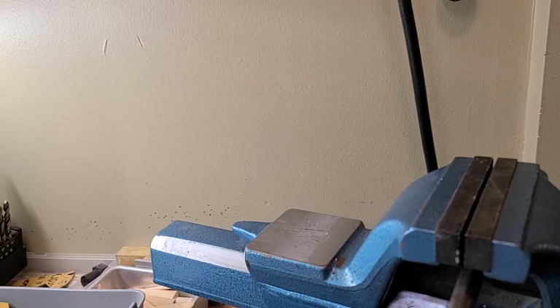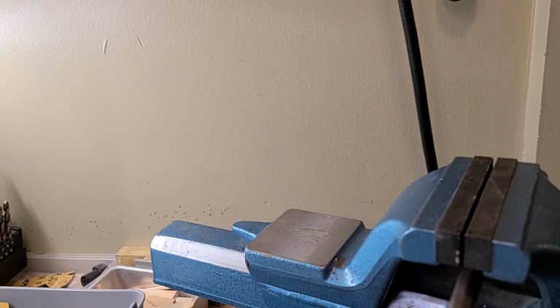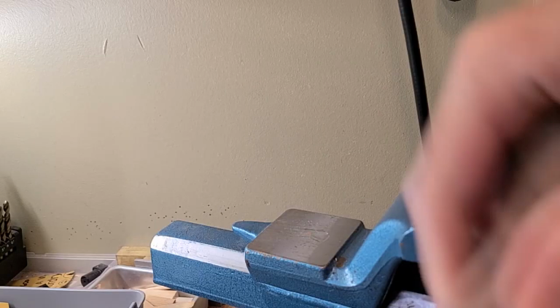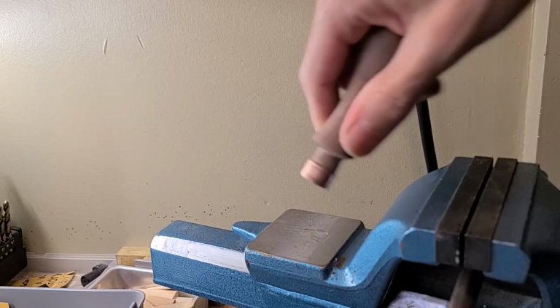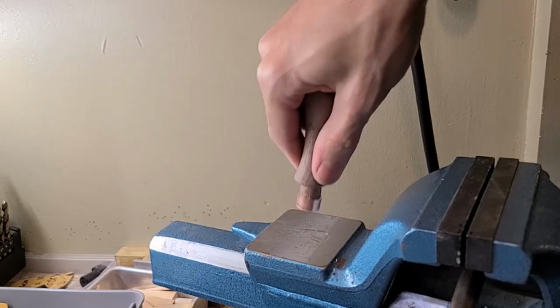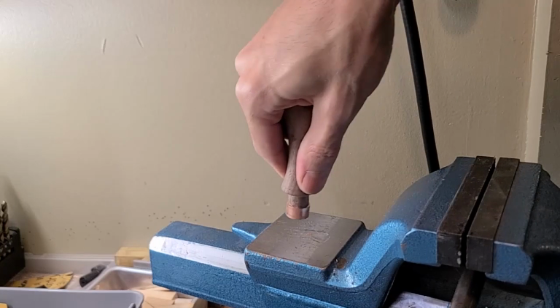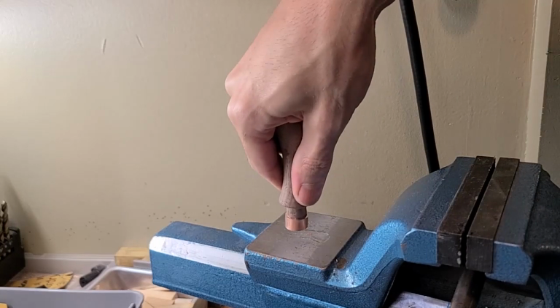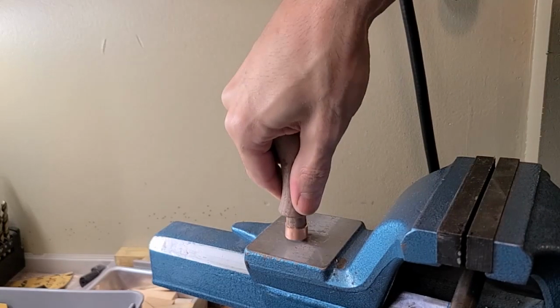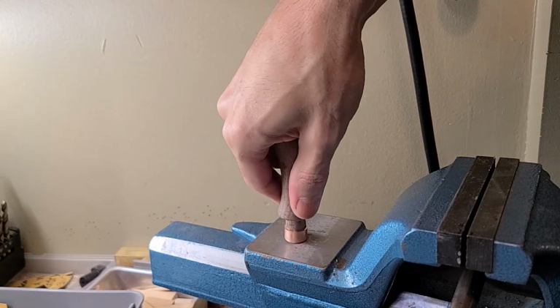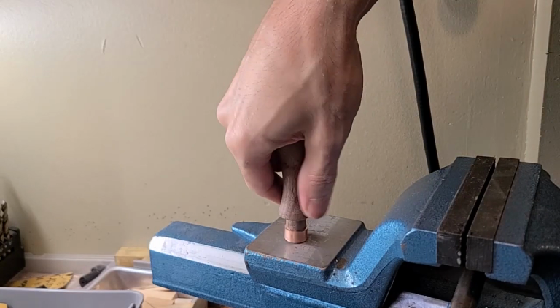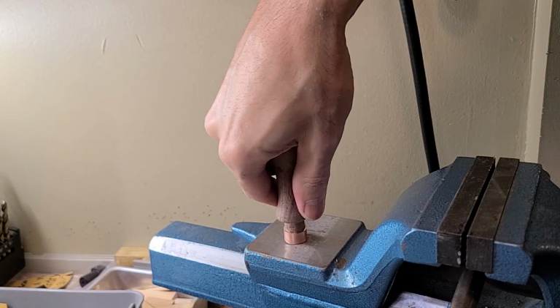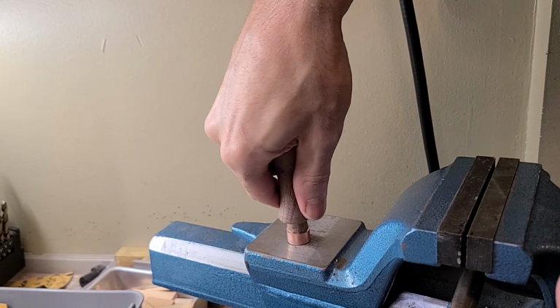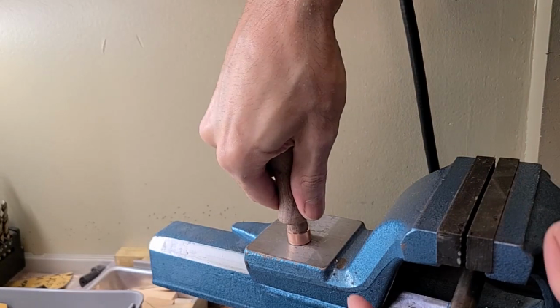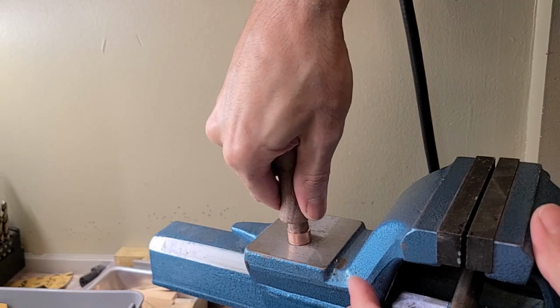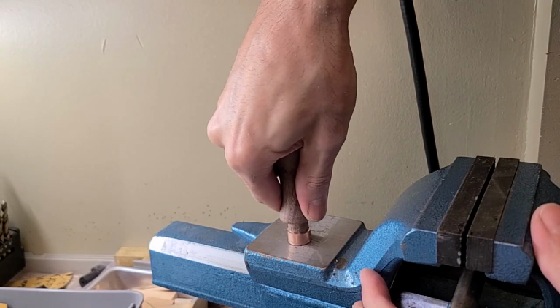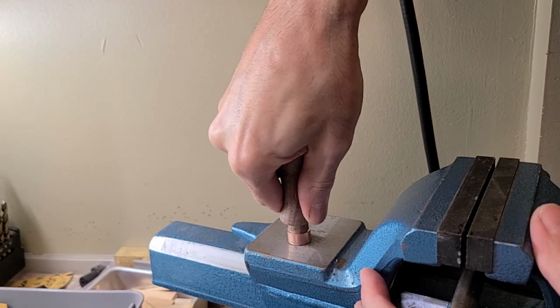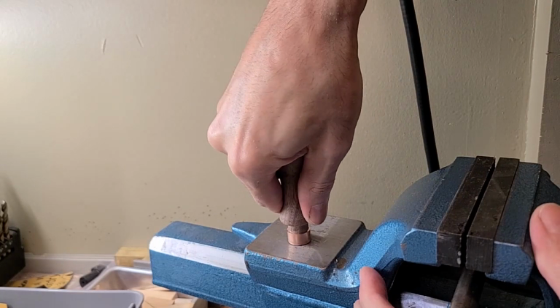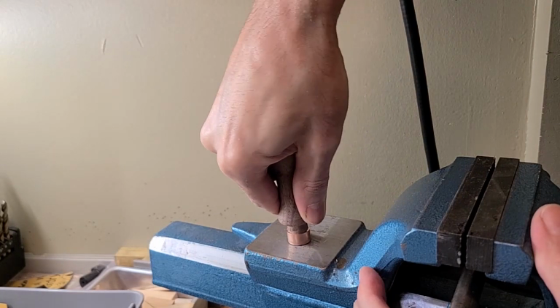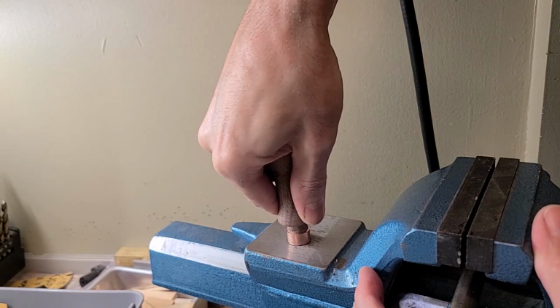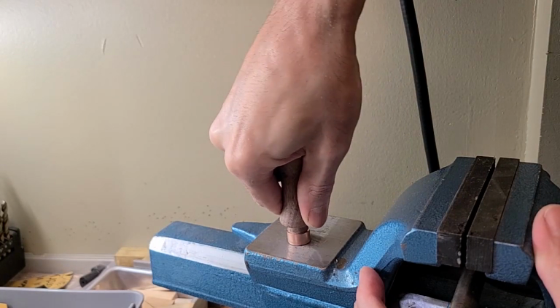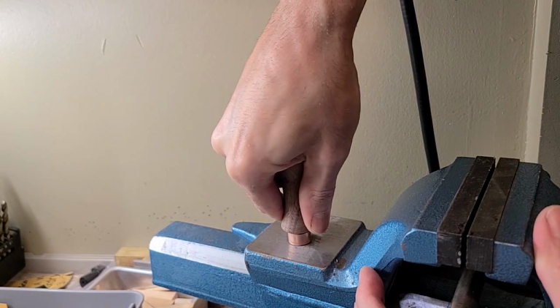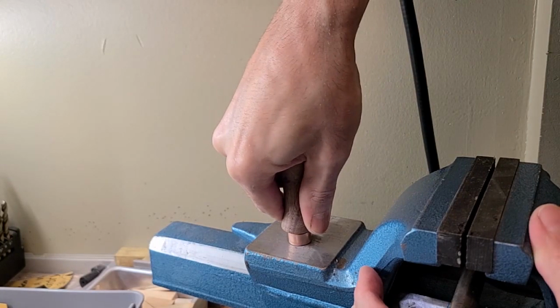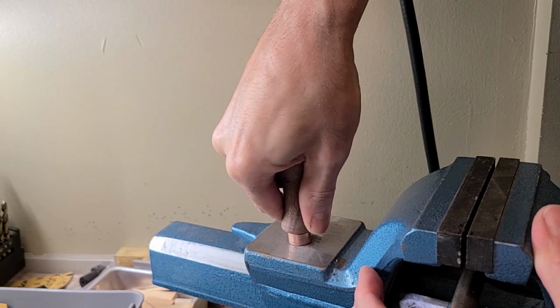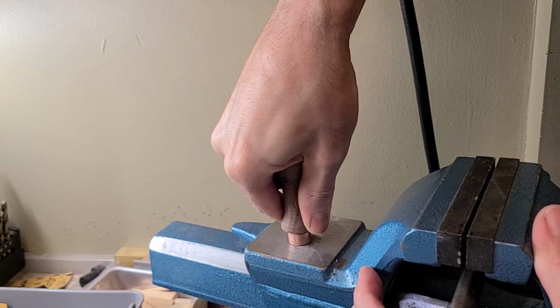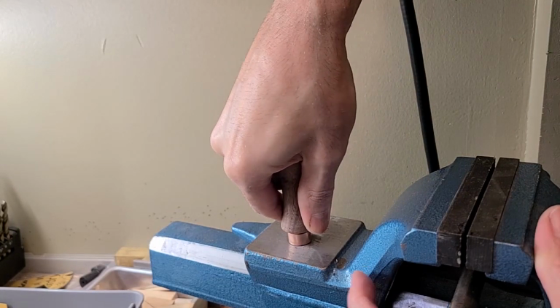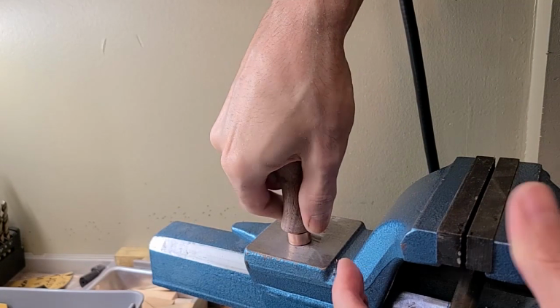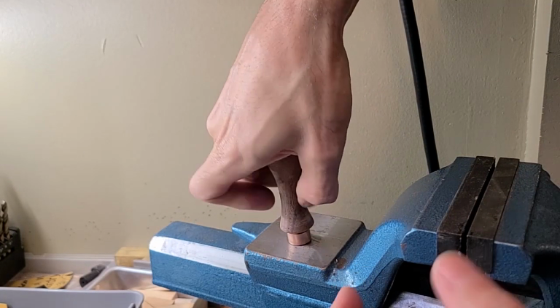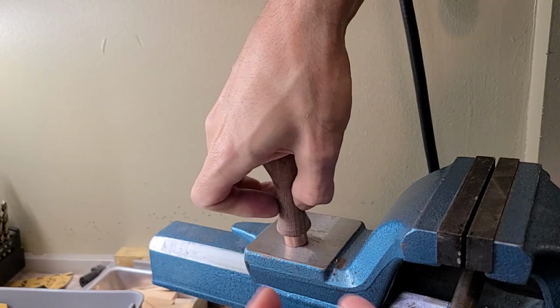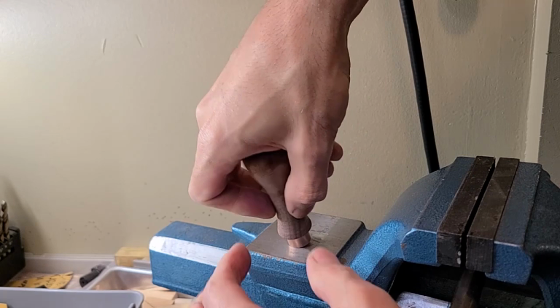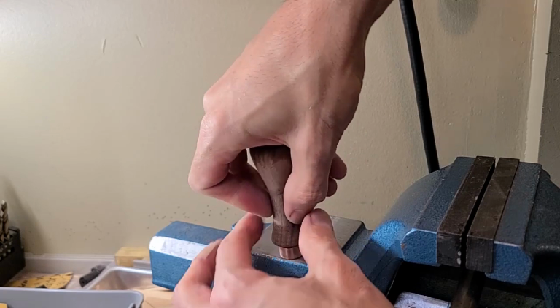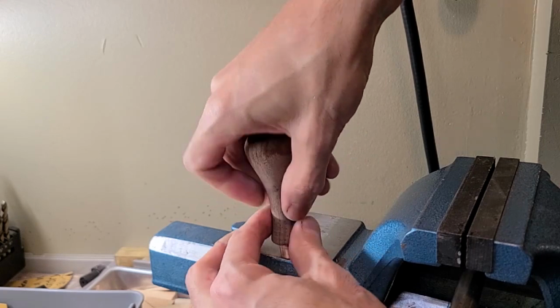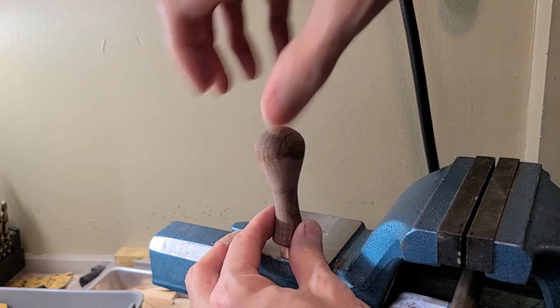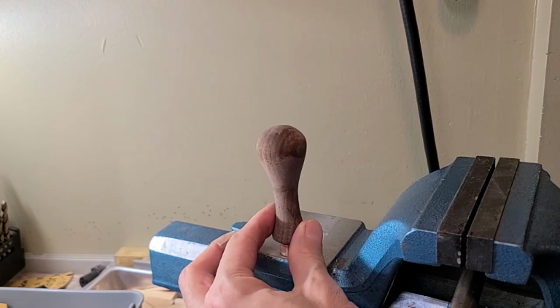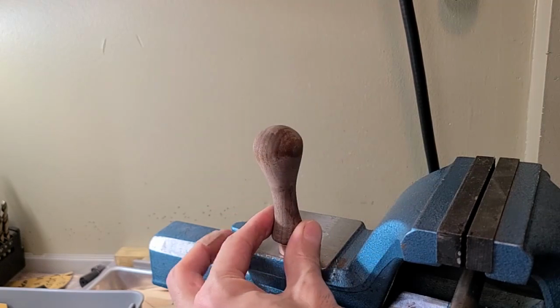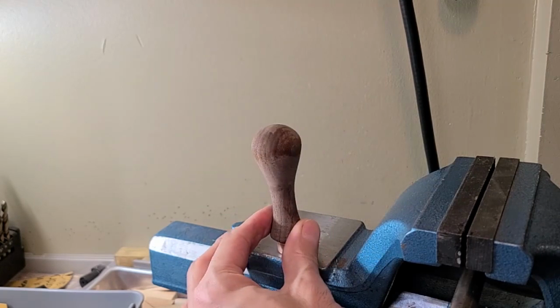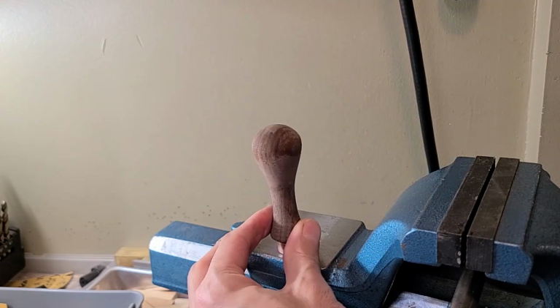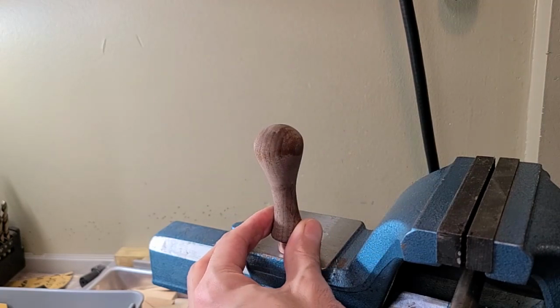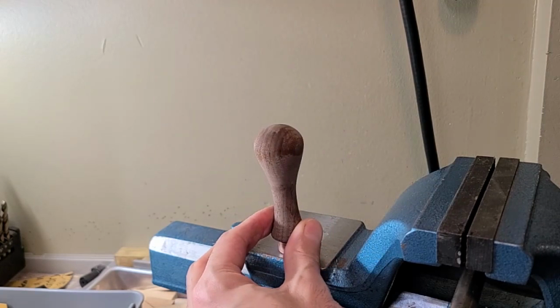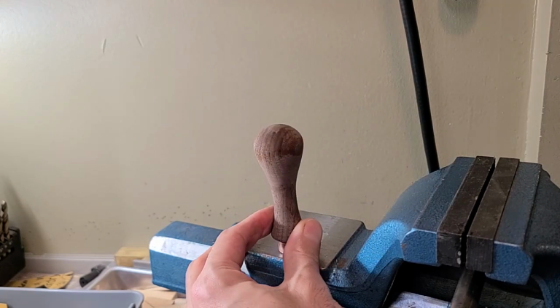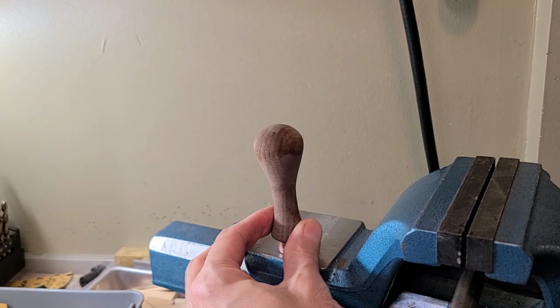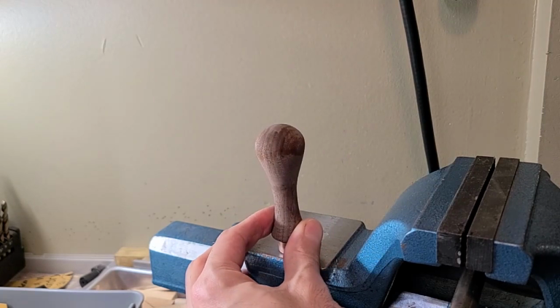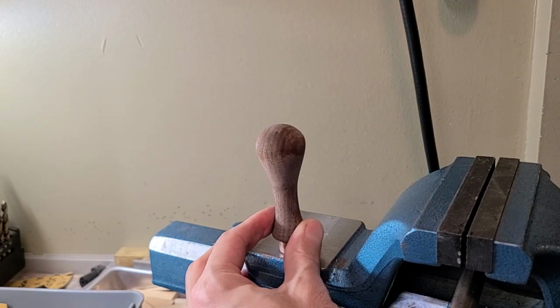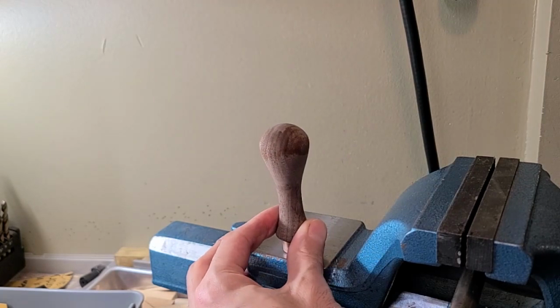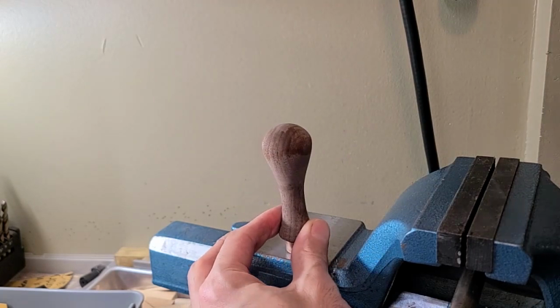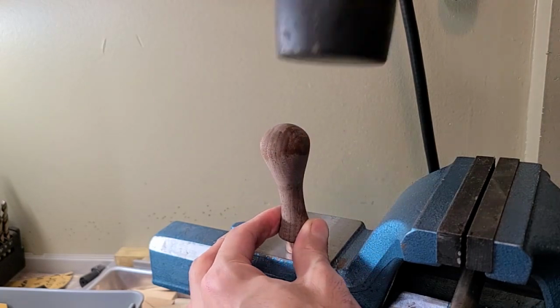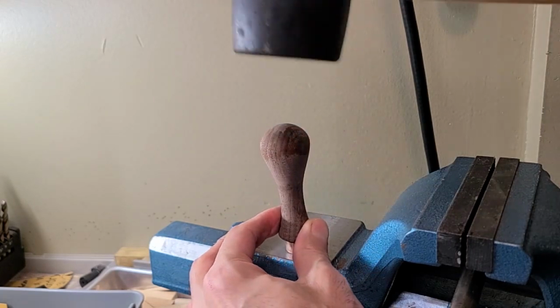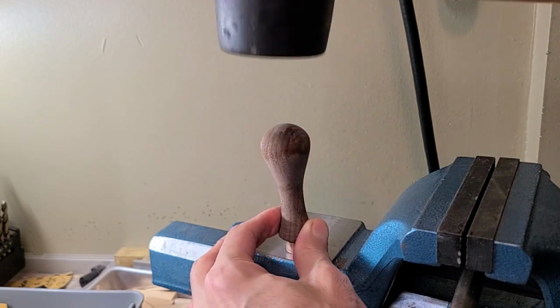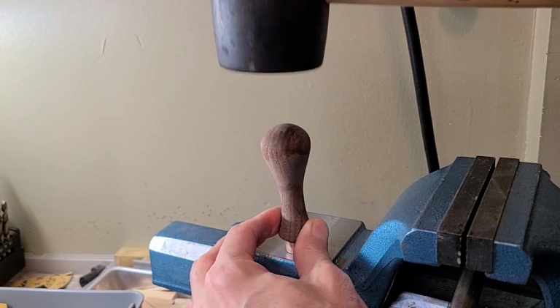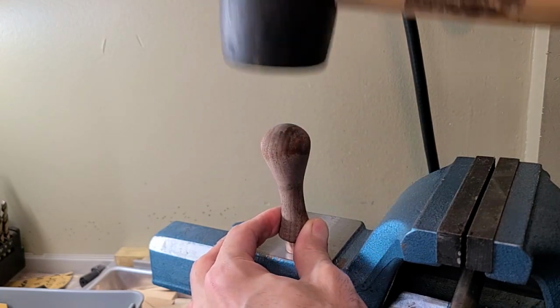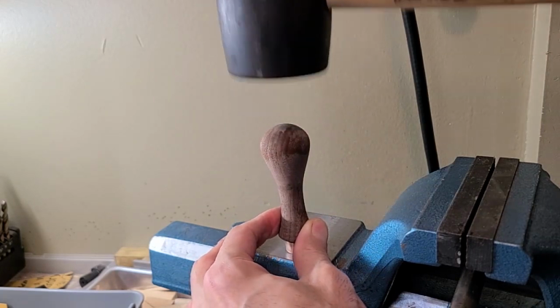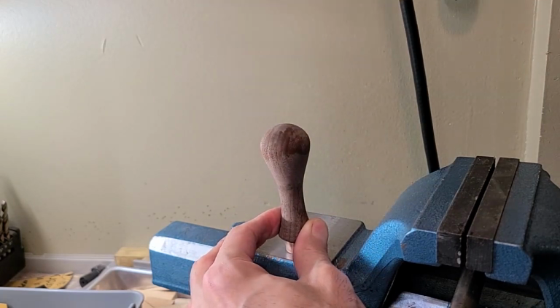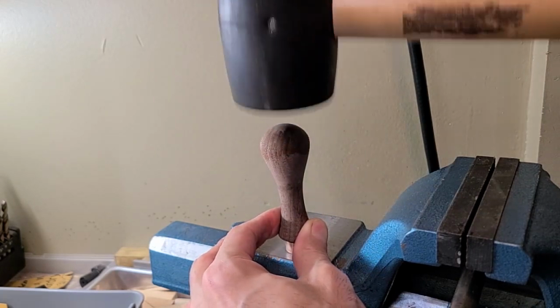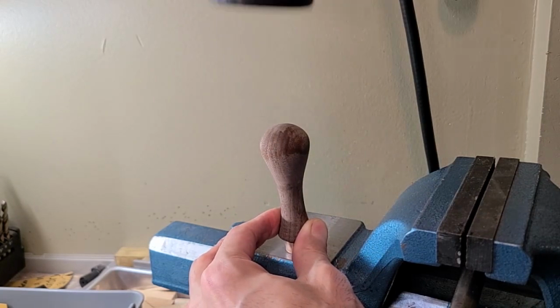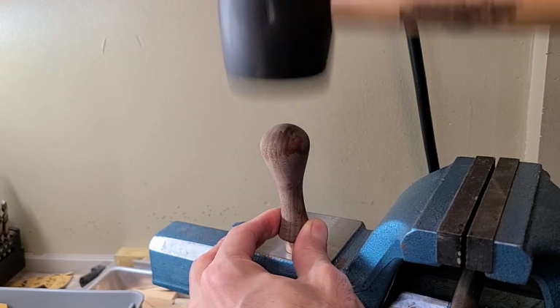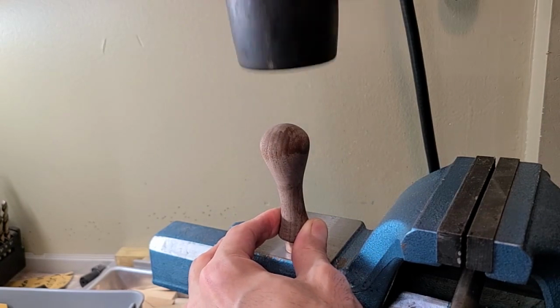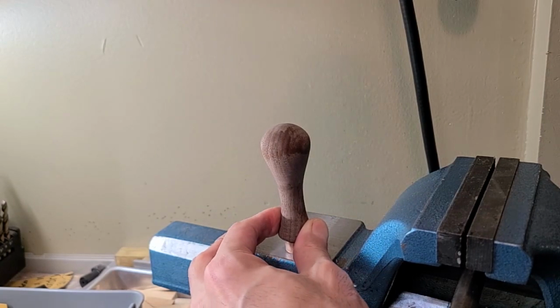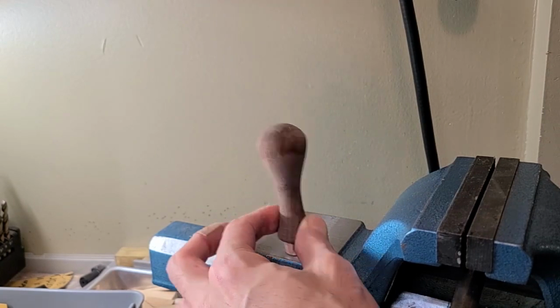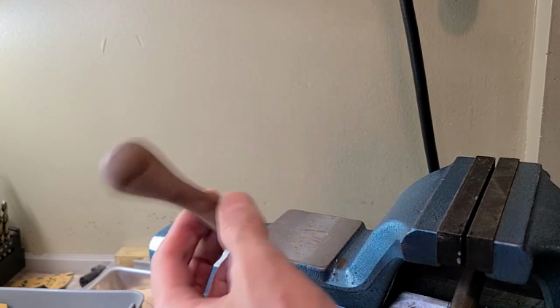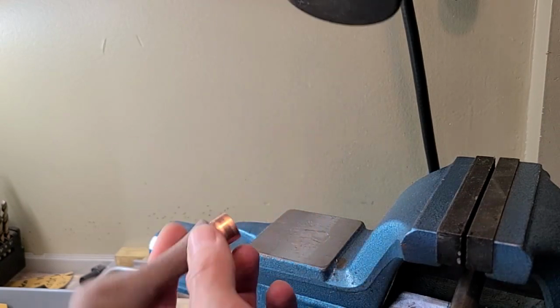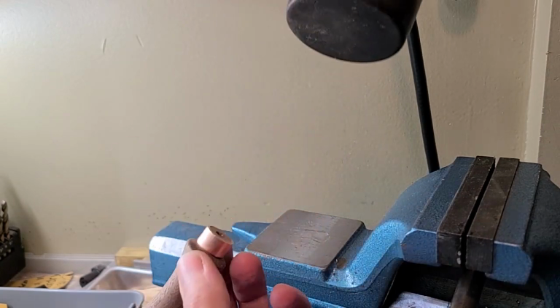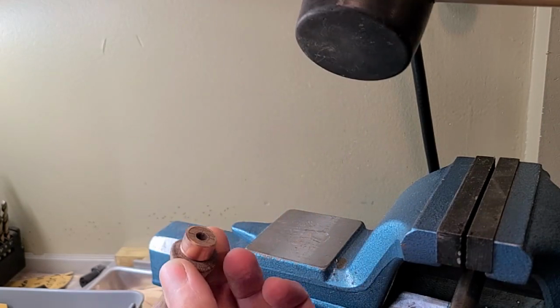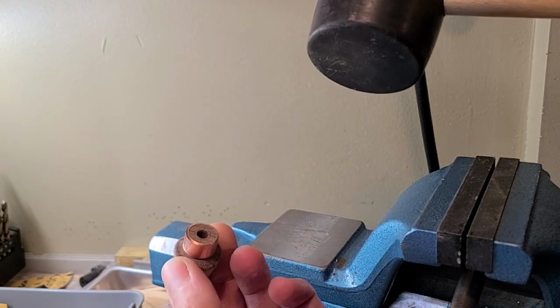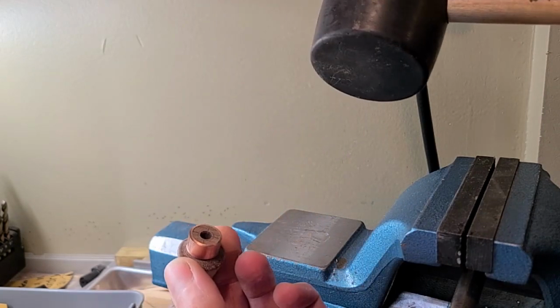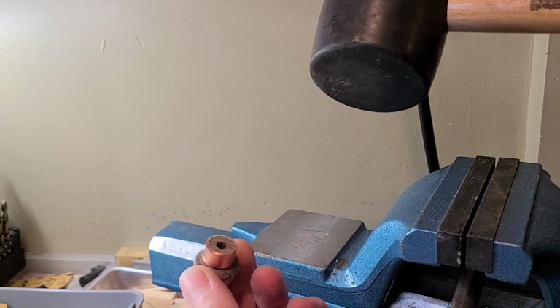To fit them is really simple — we push it down, and then apply a little bit of persuasion with a rubber mallet.